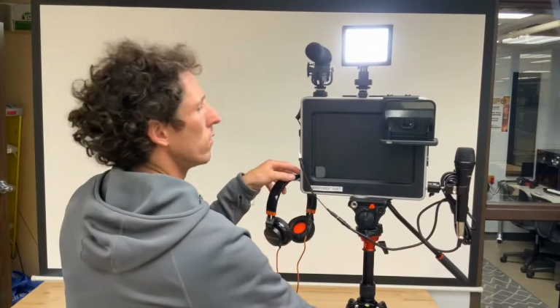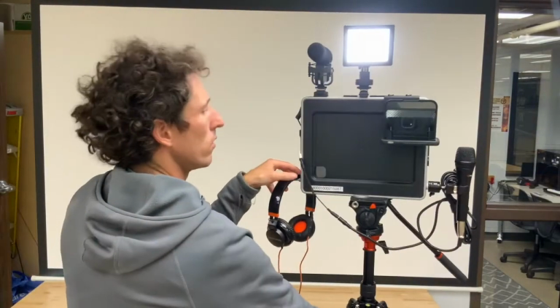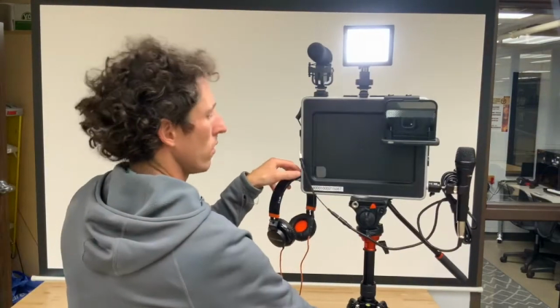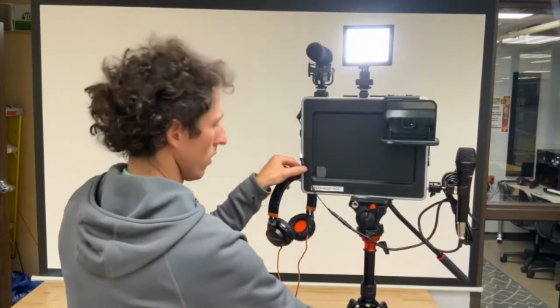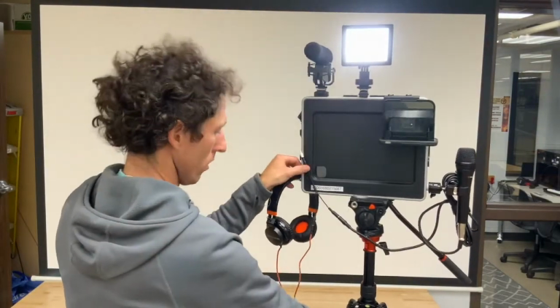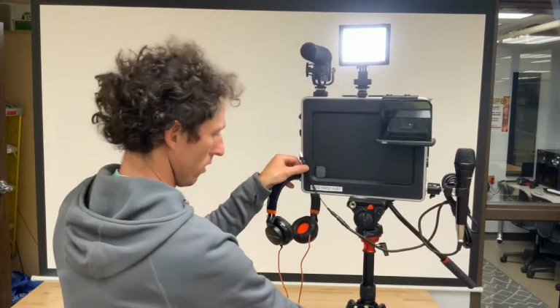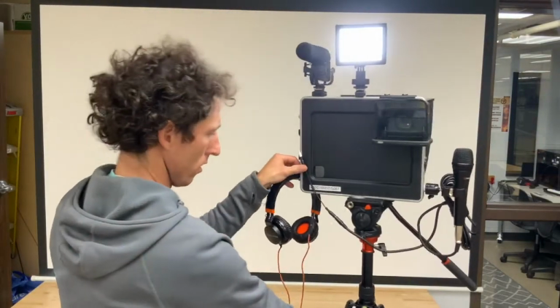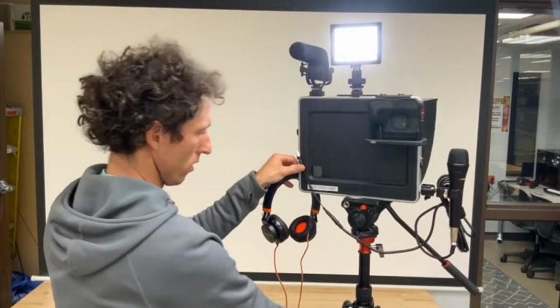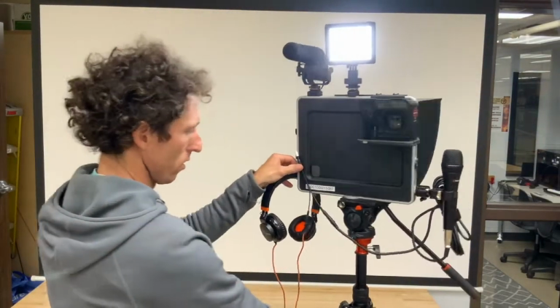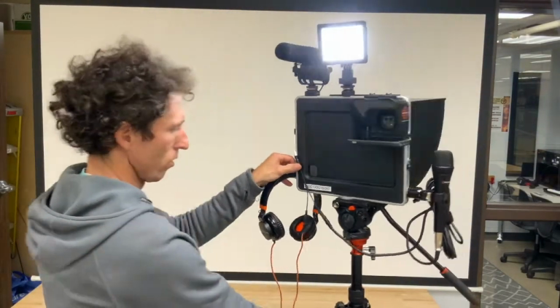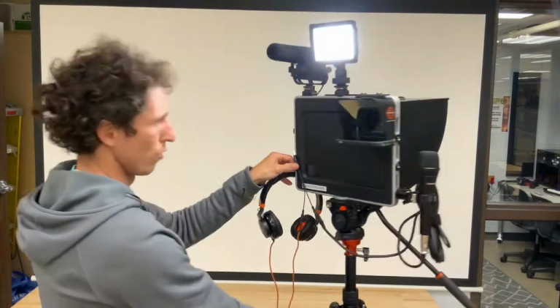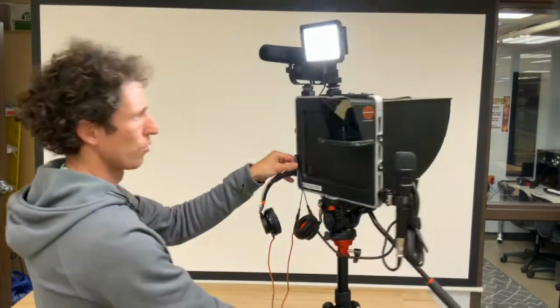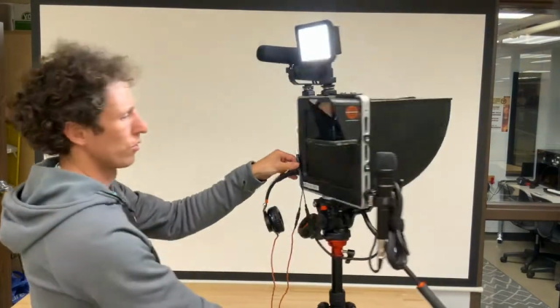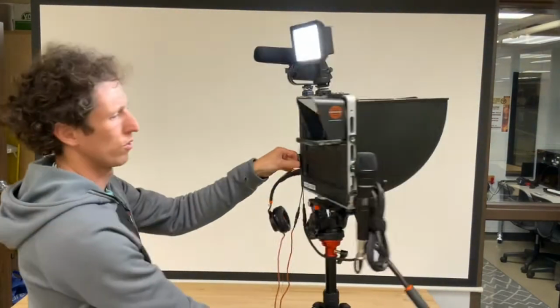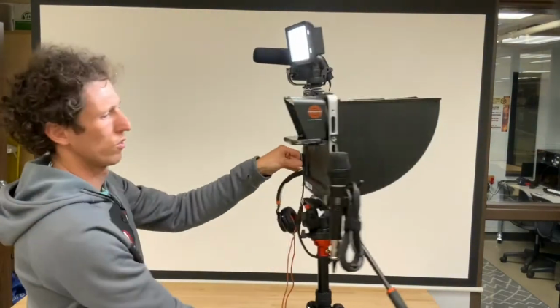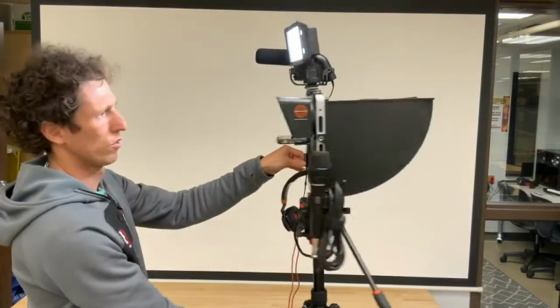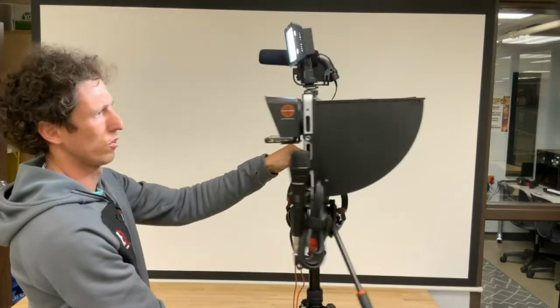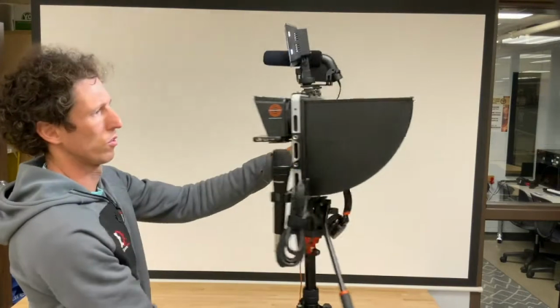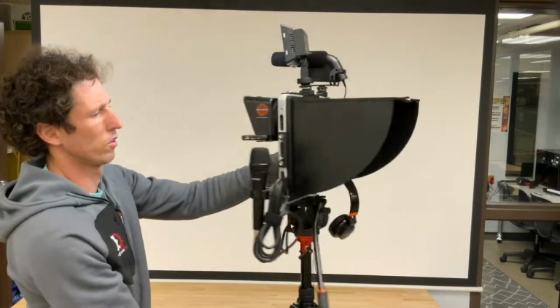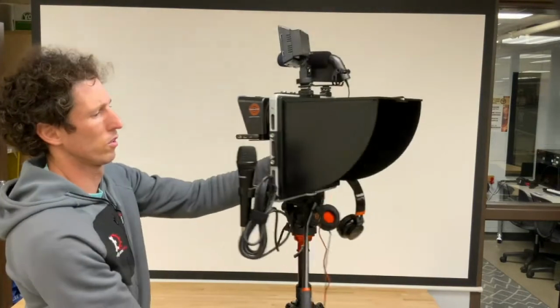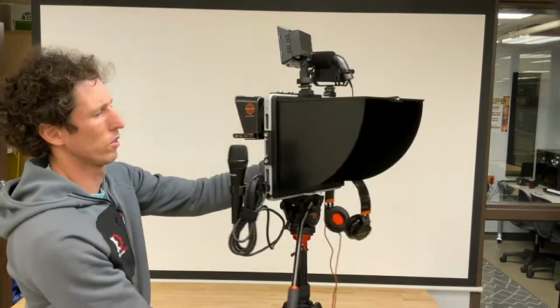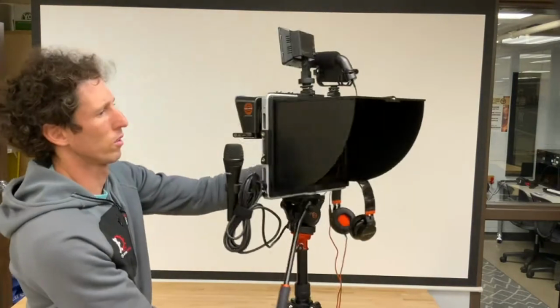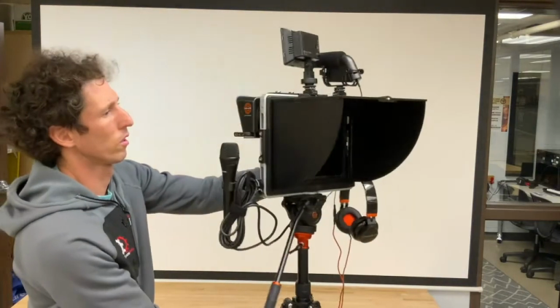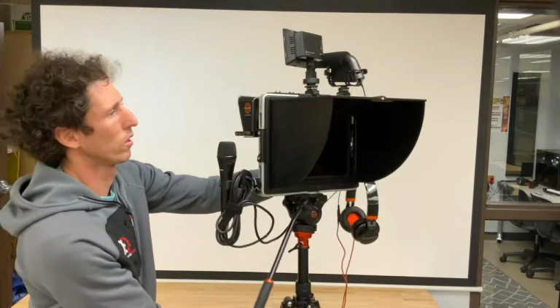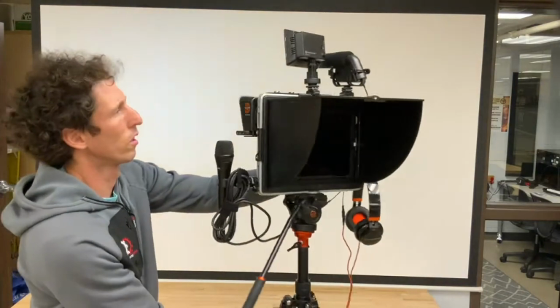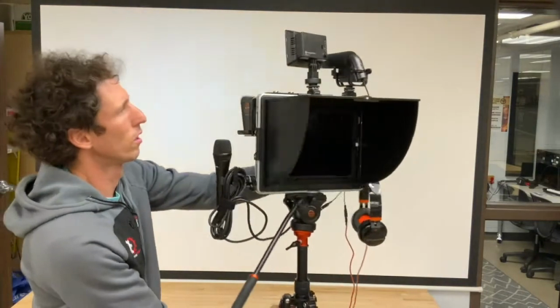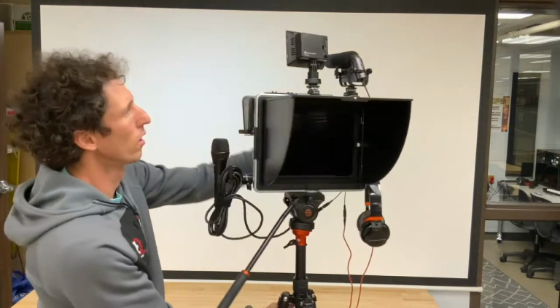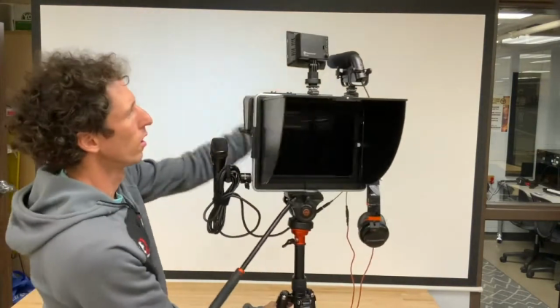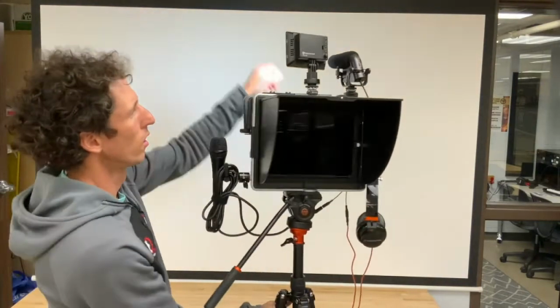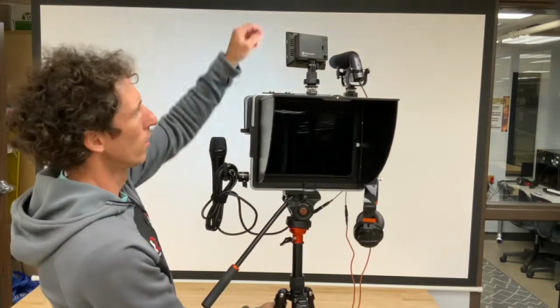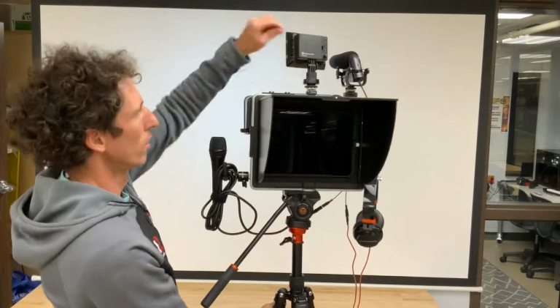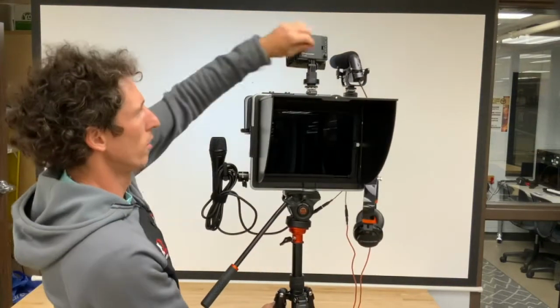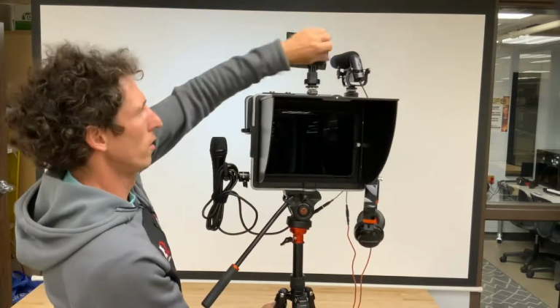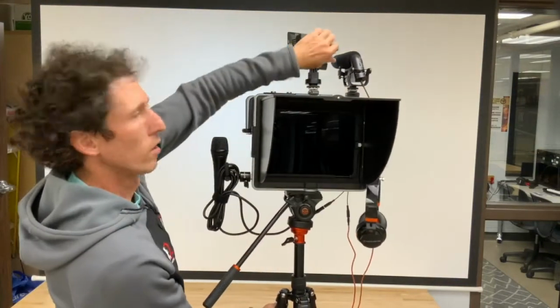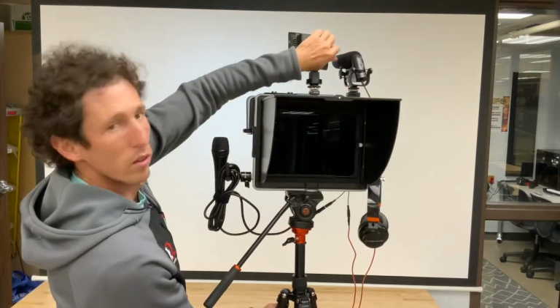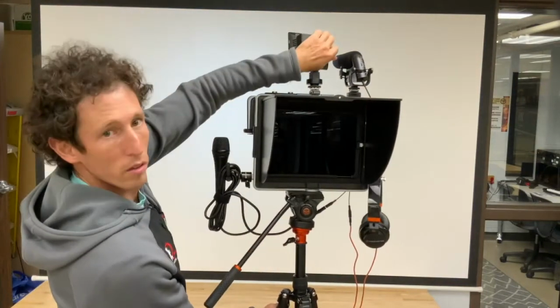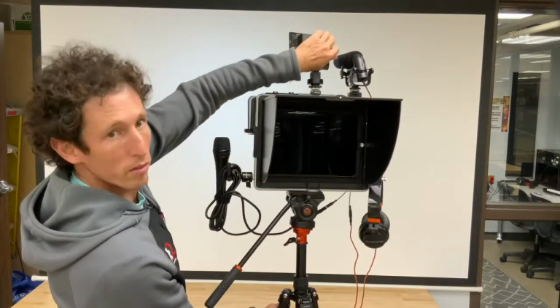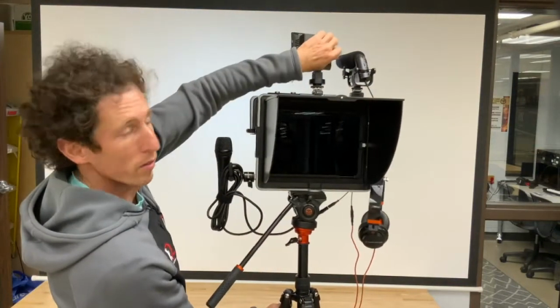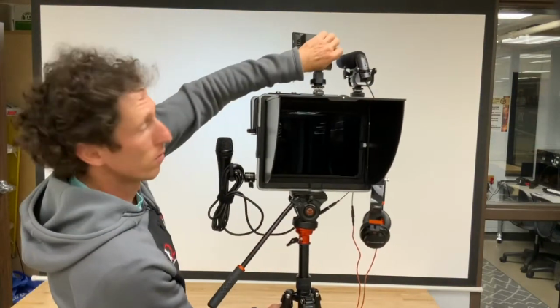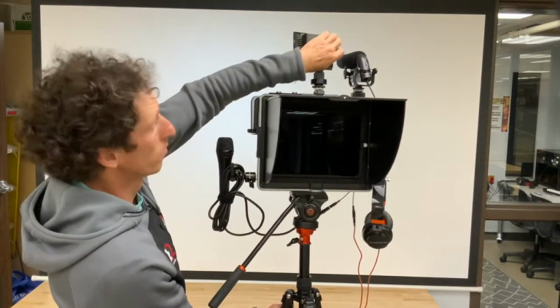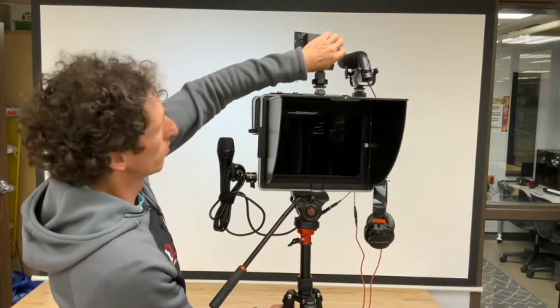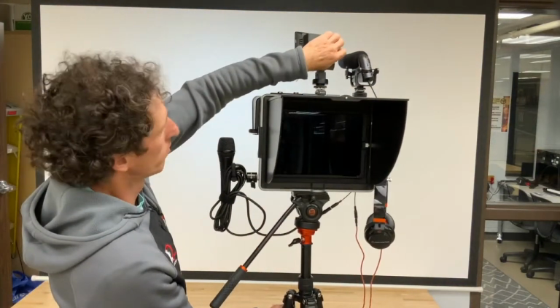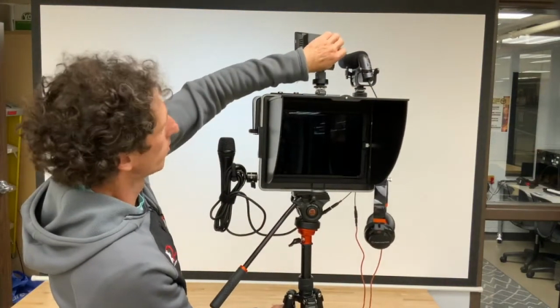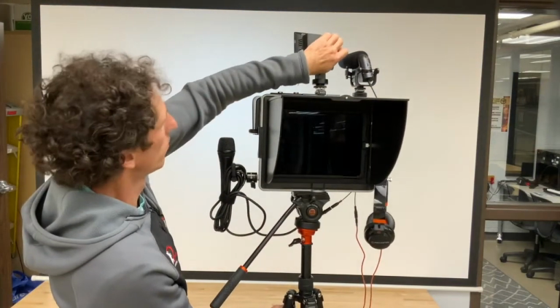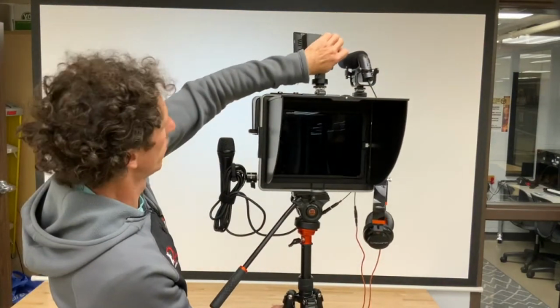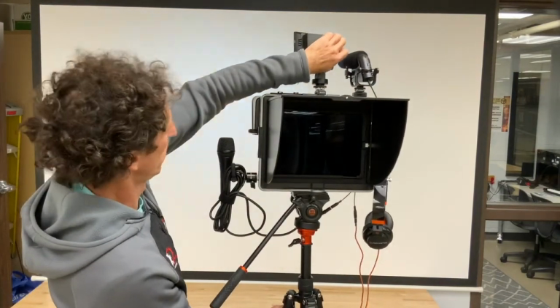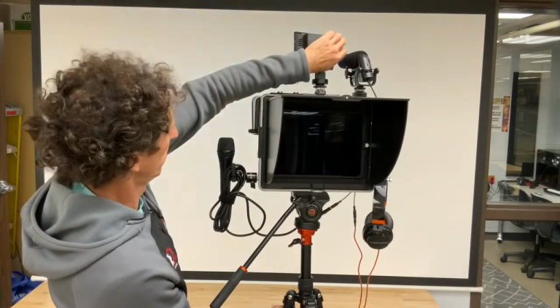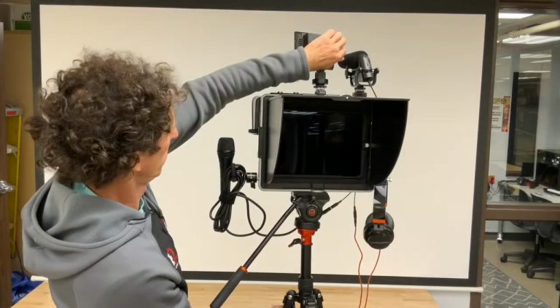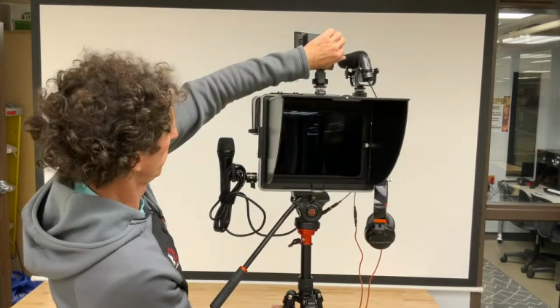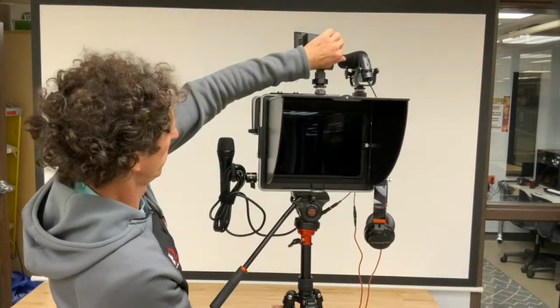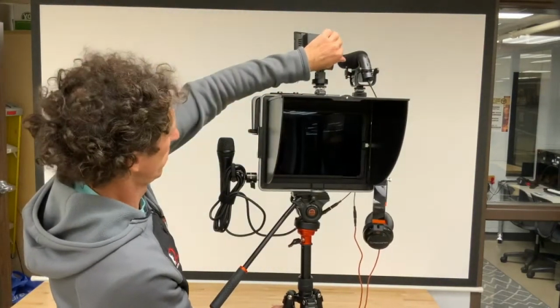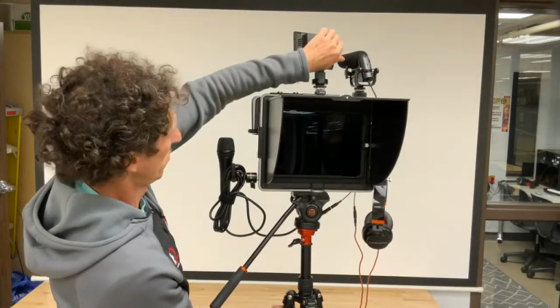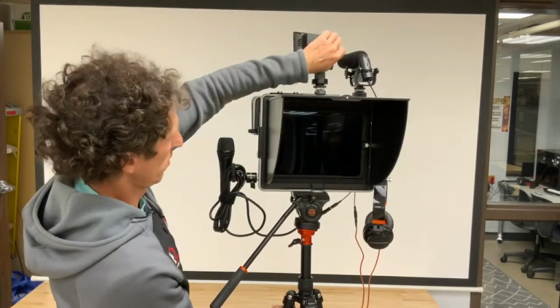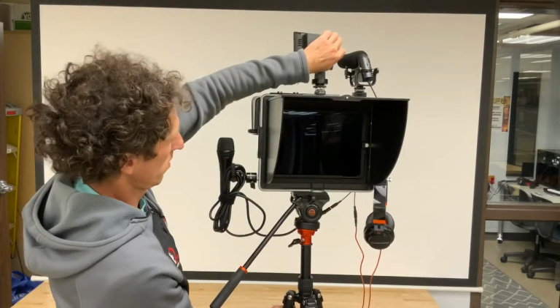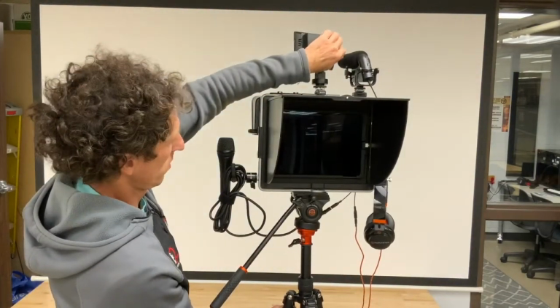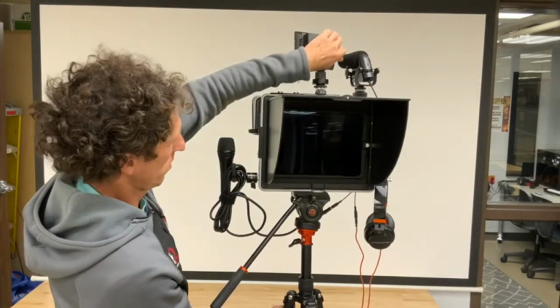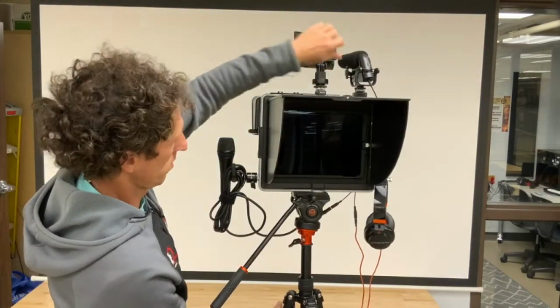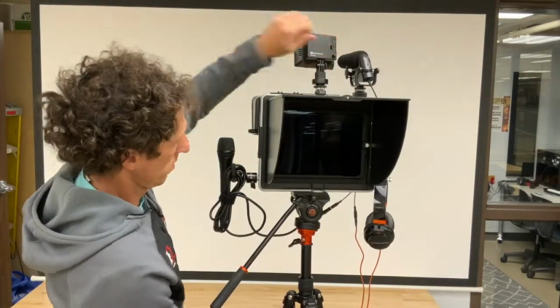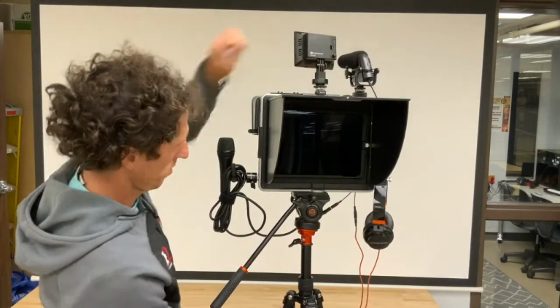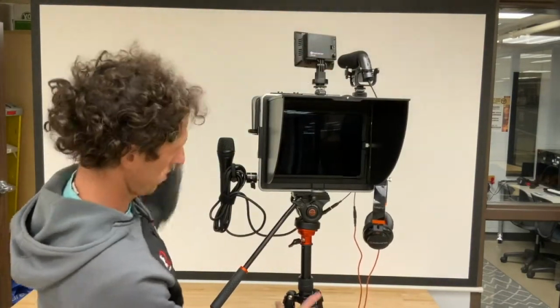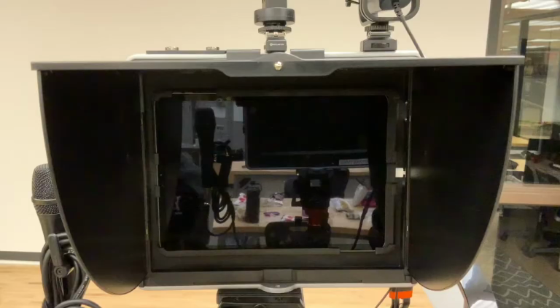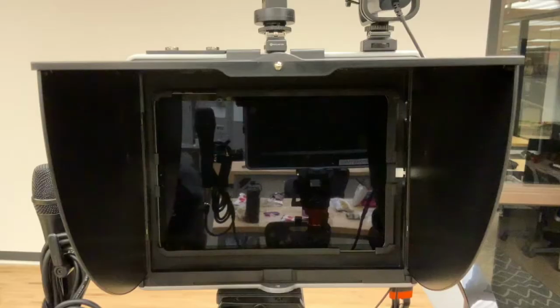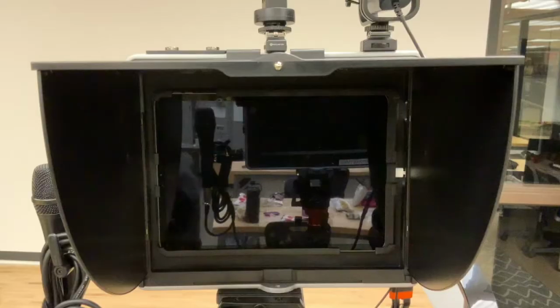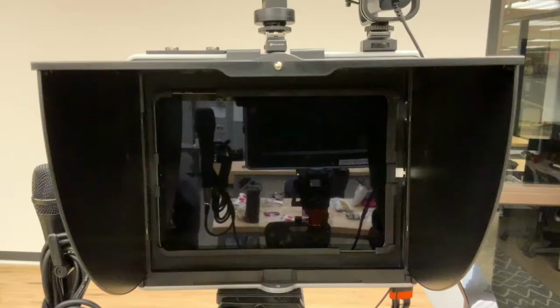Also along the top, you will find a LED light that is battery-powered and turned on and off with the switch in the back.